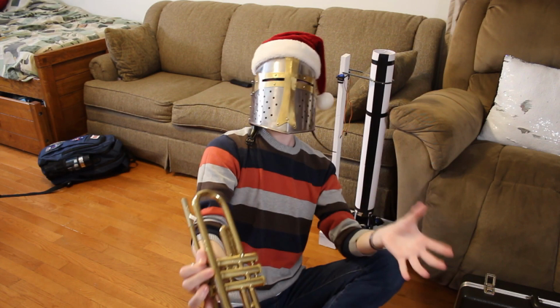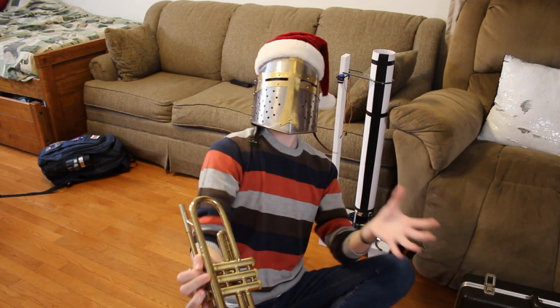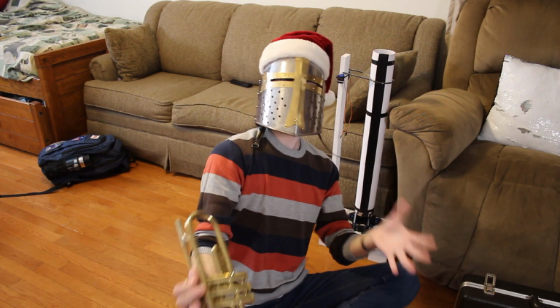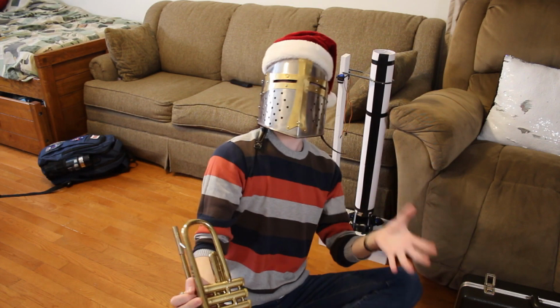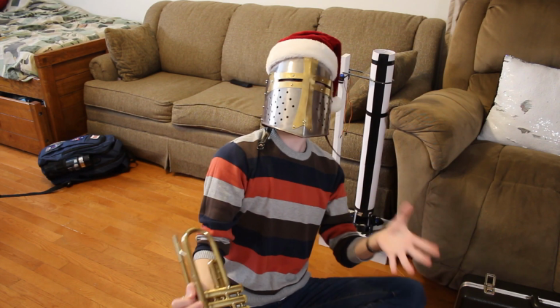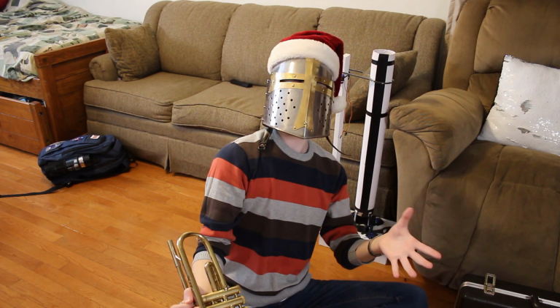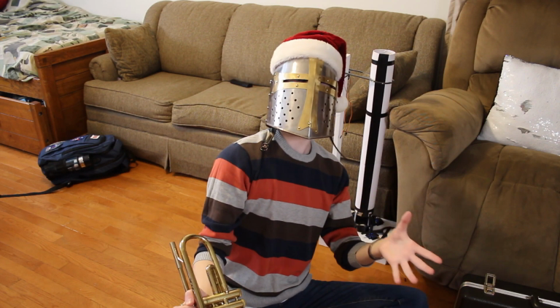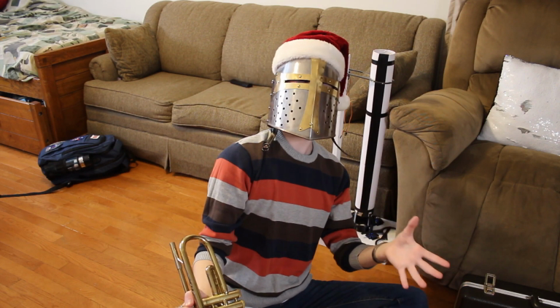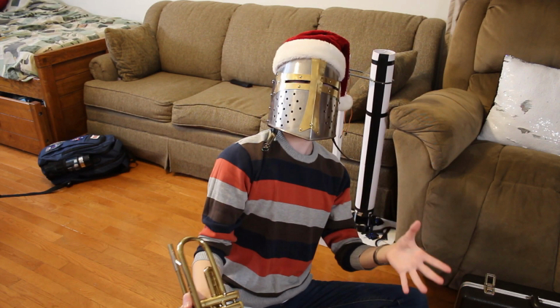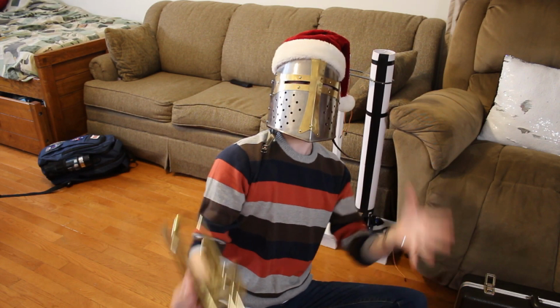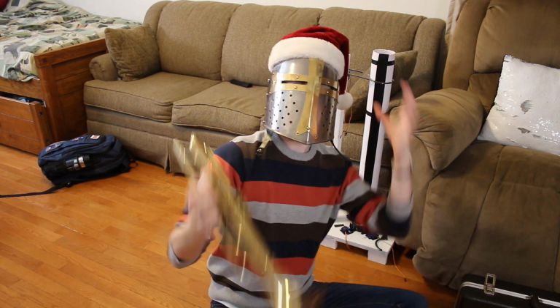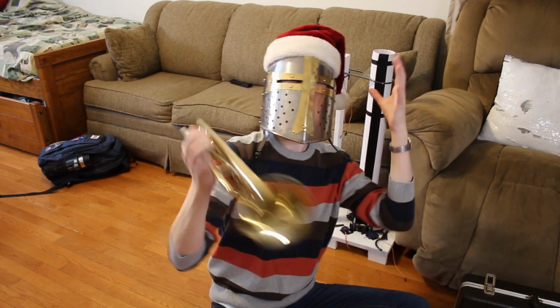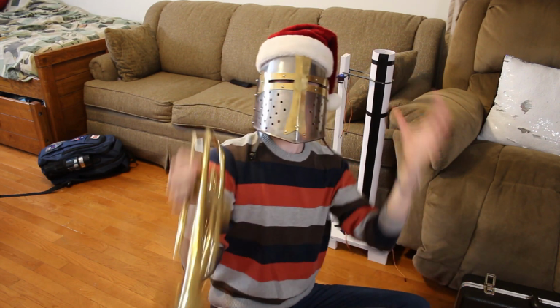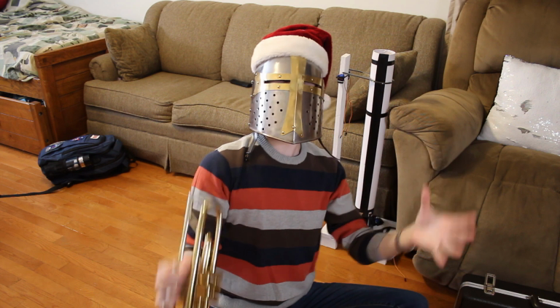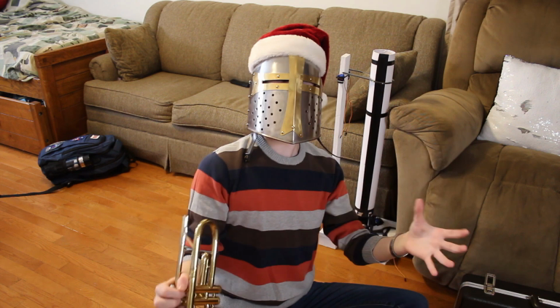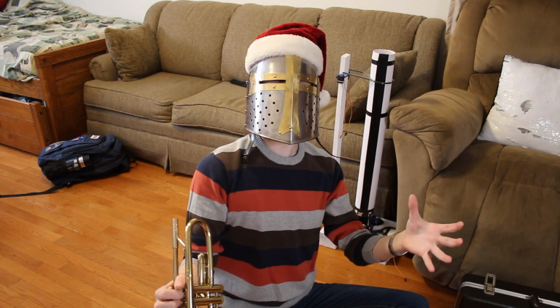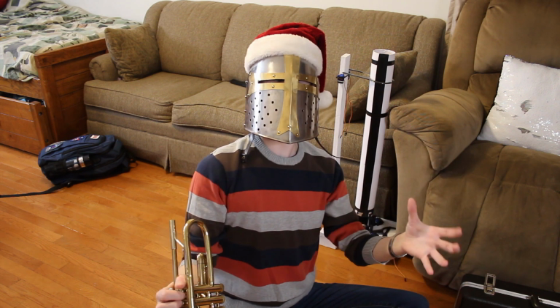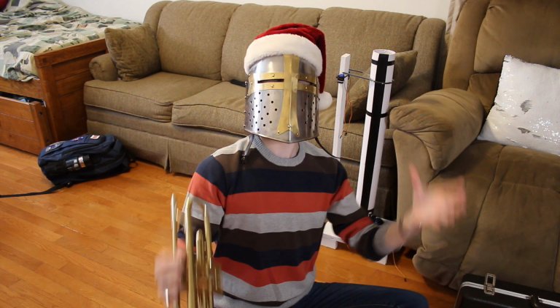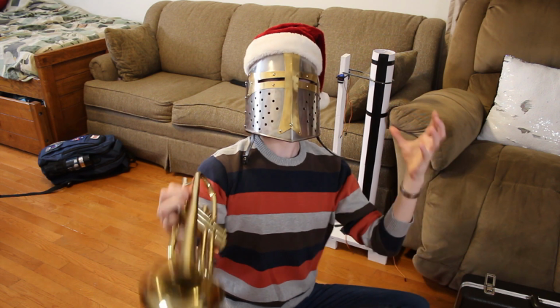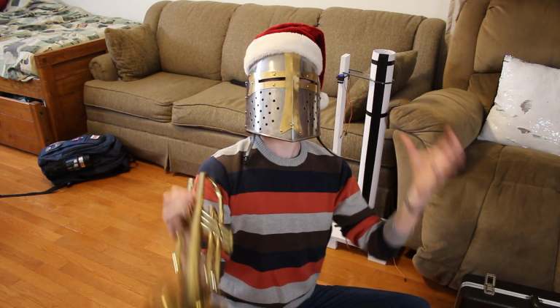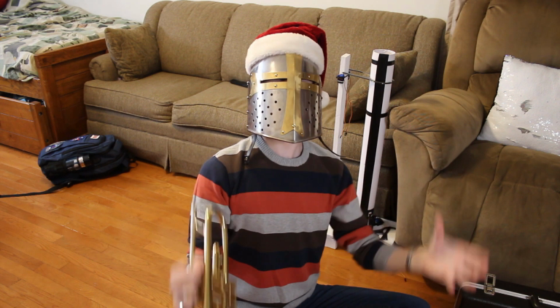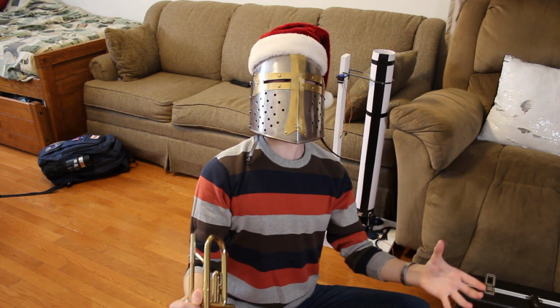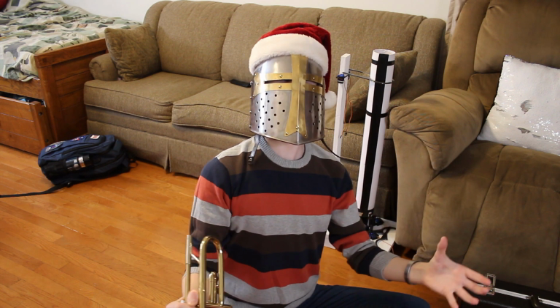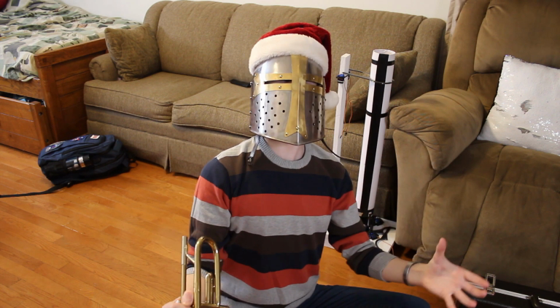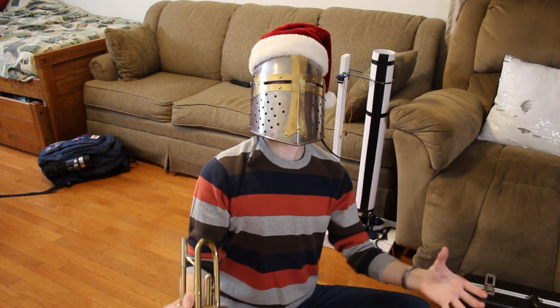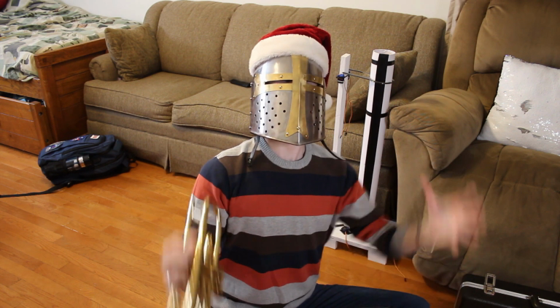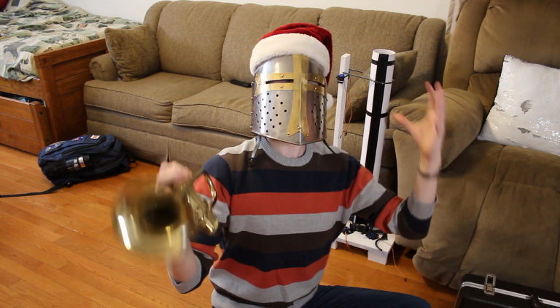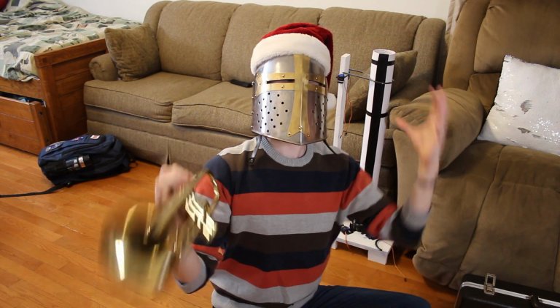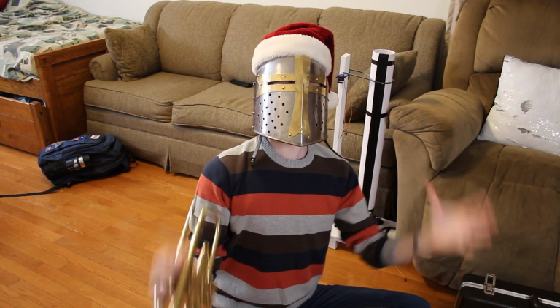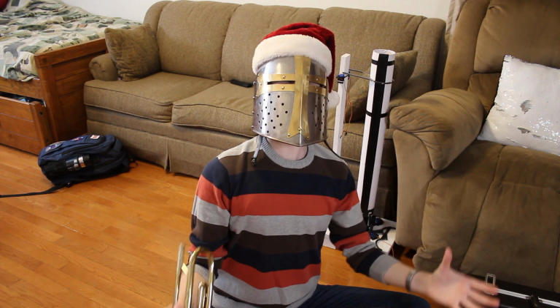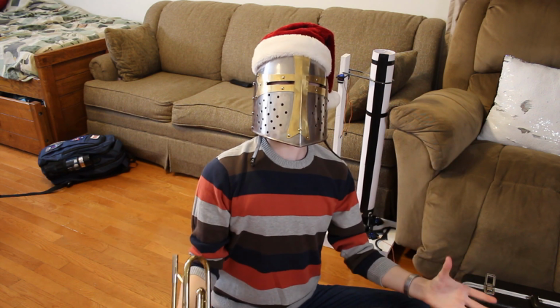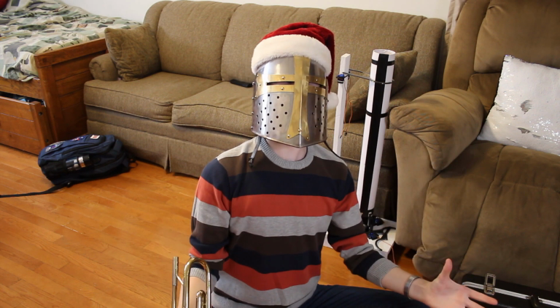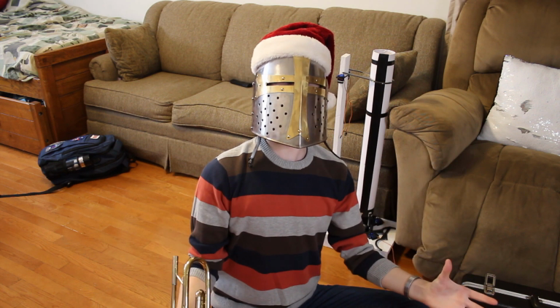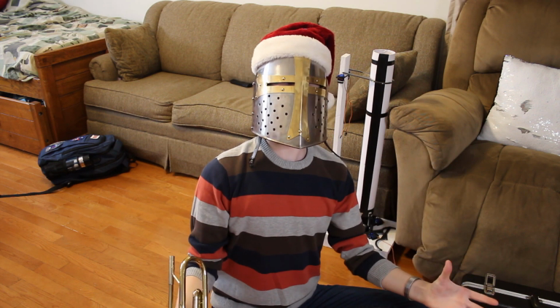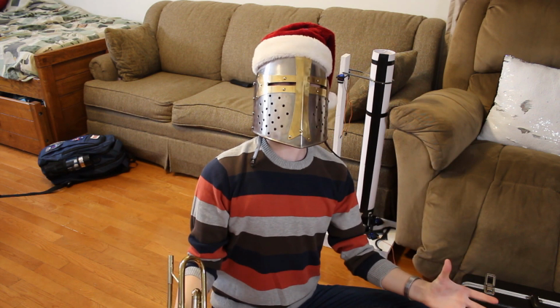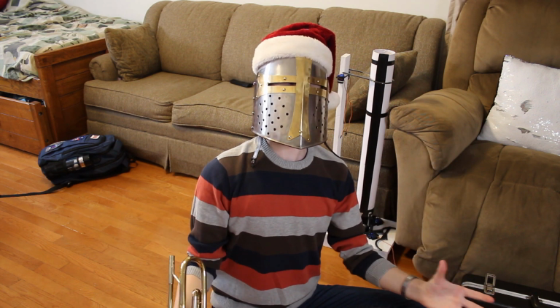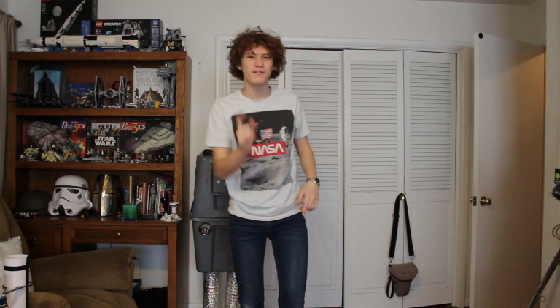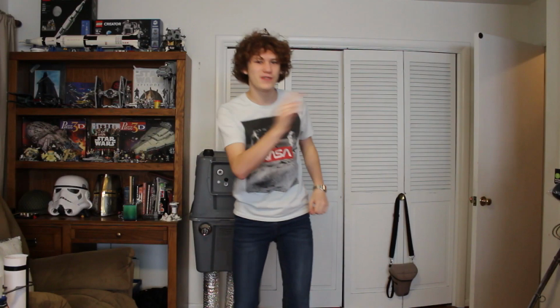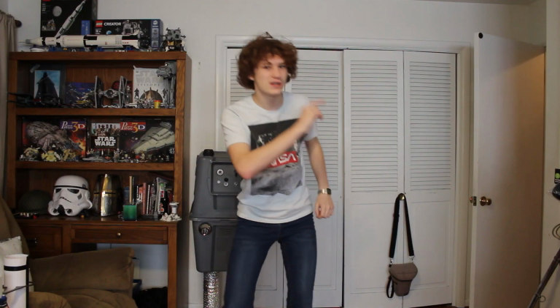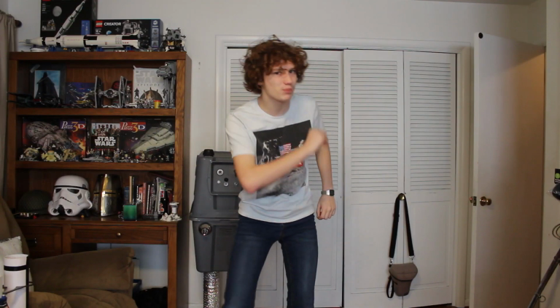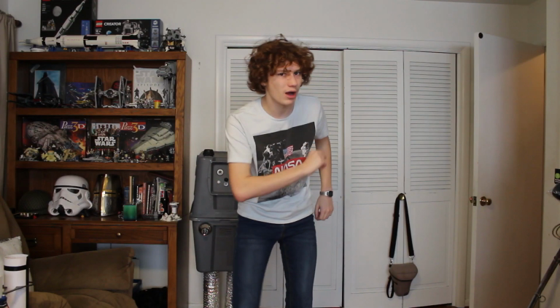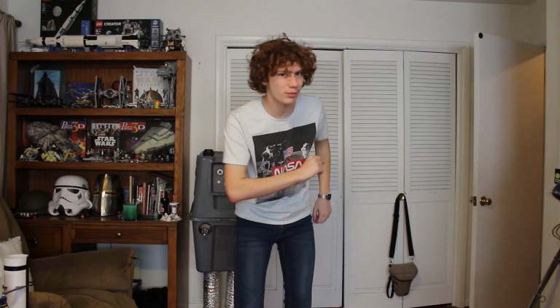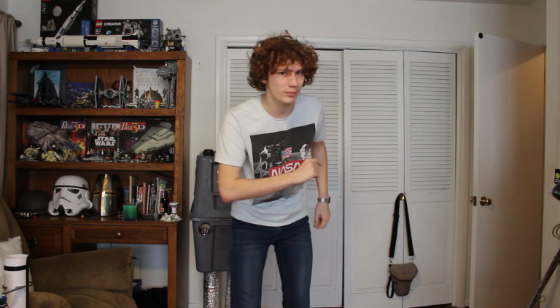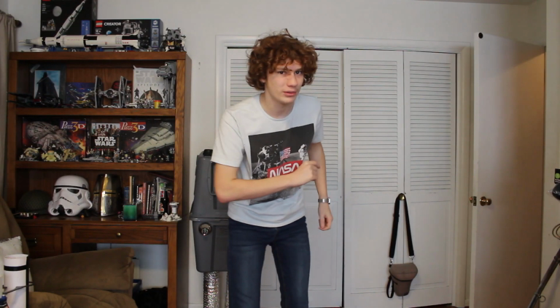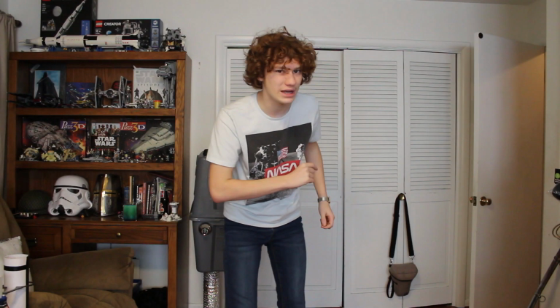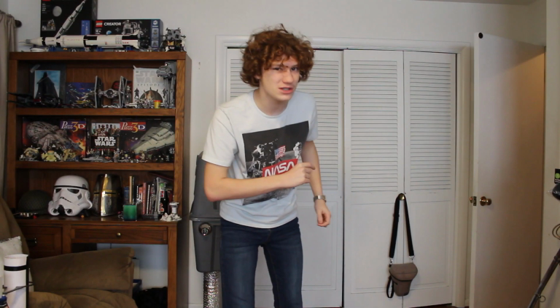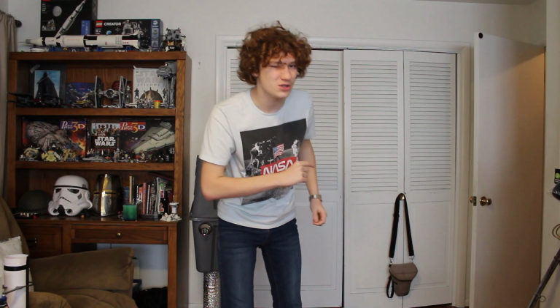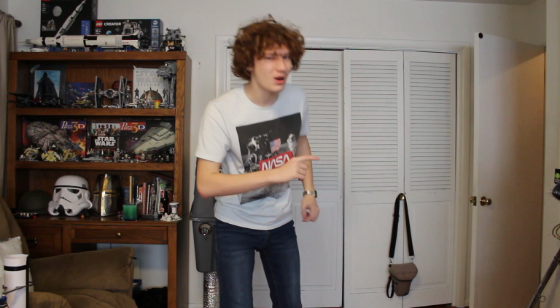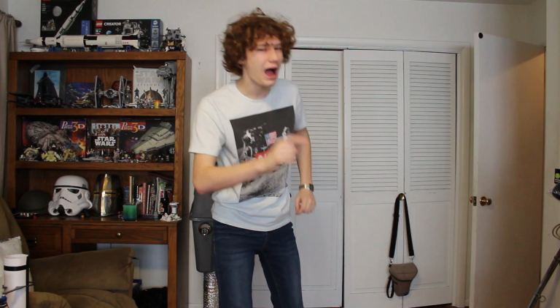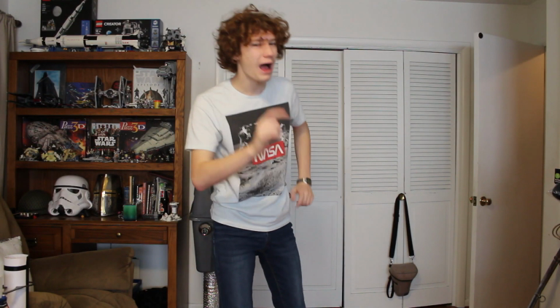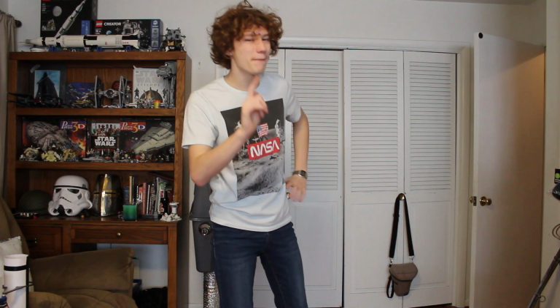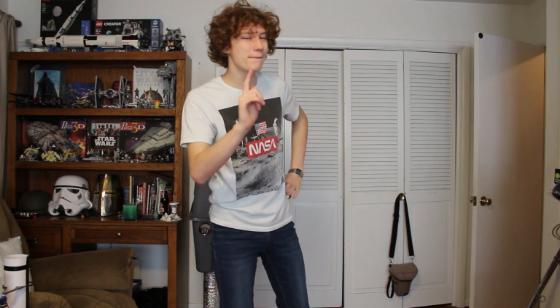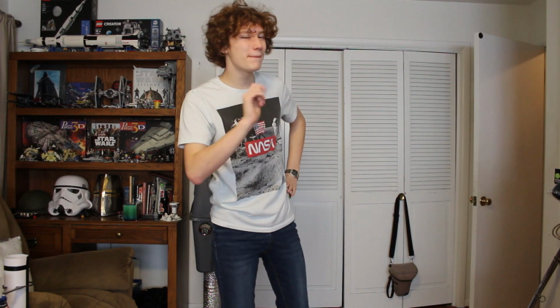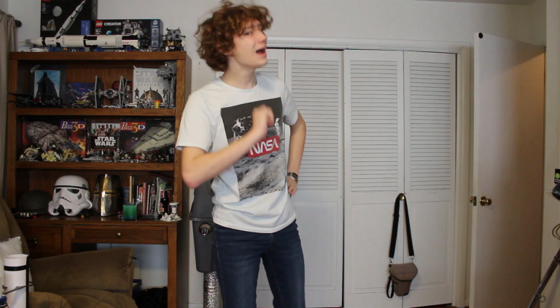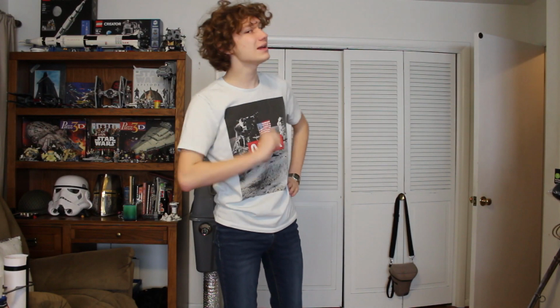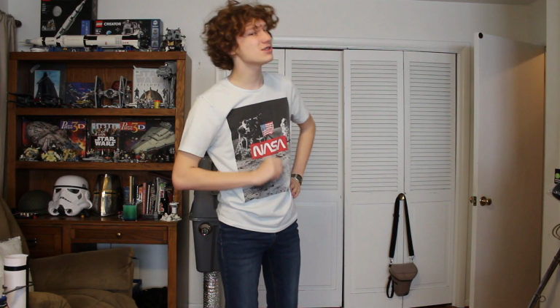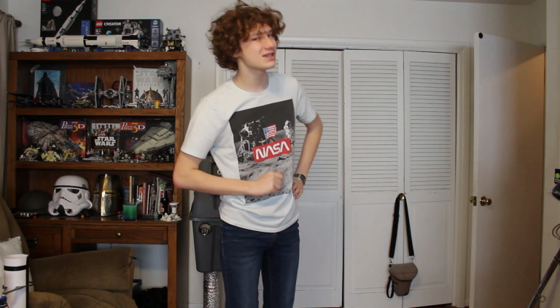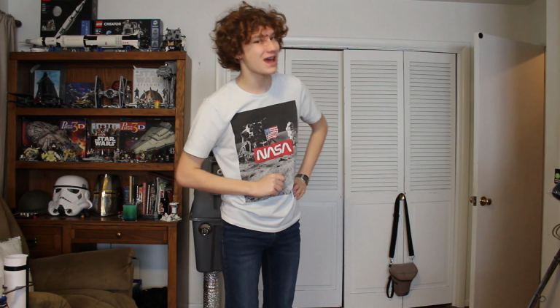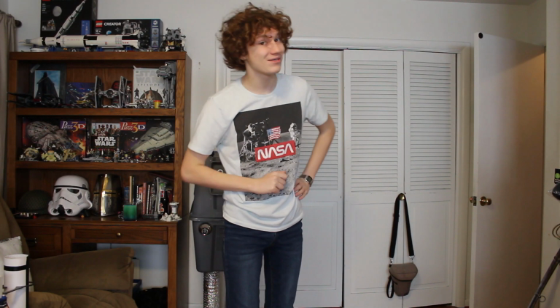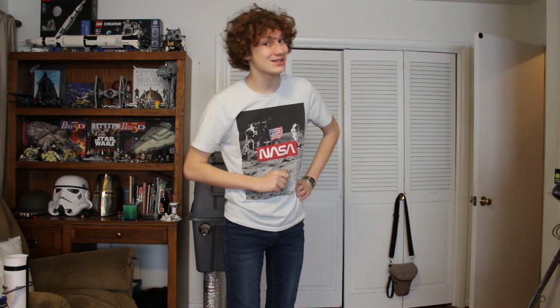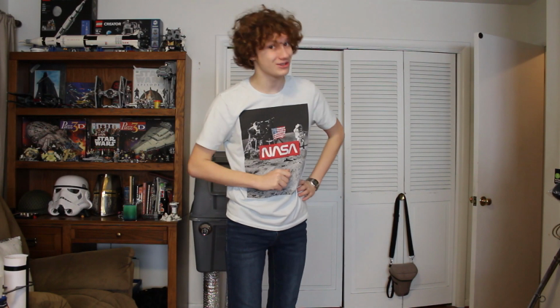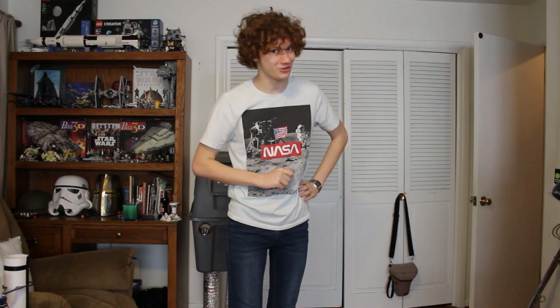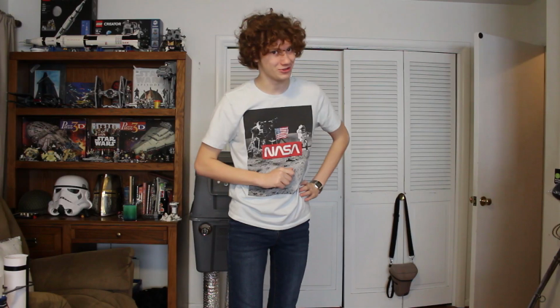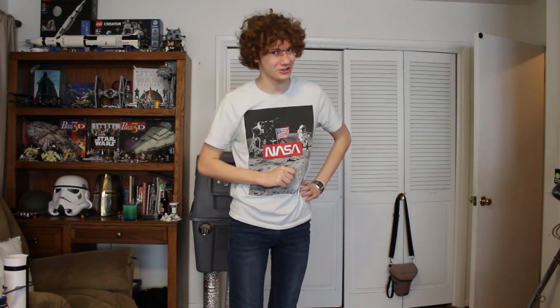I didn't say you could come in here. Get out. If this problem plagues you, I might just have a solution.